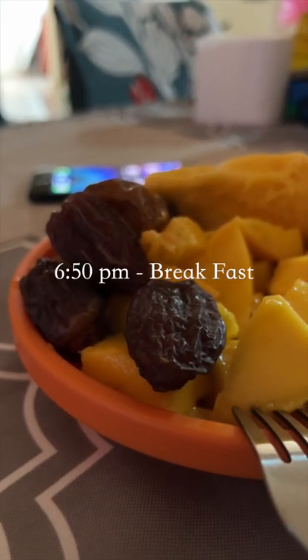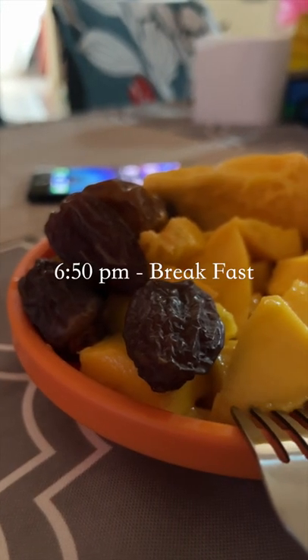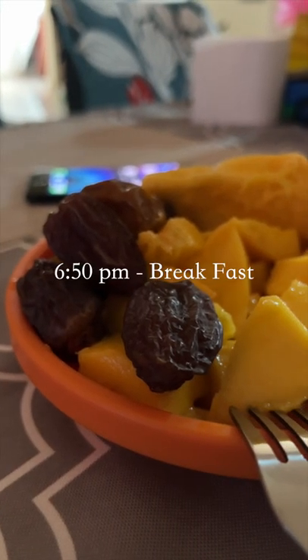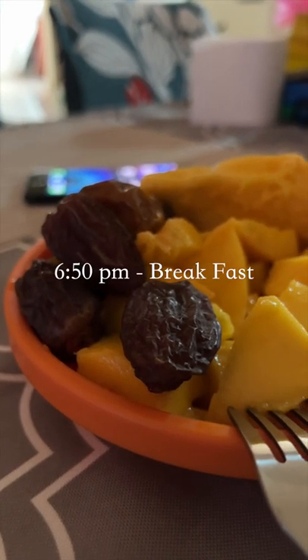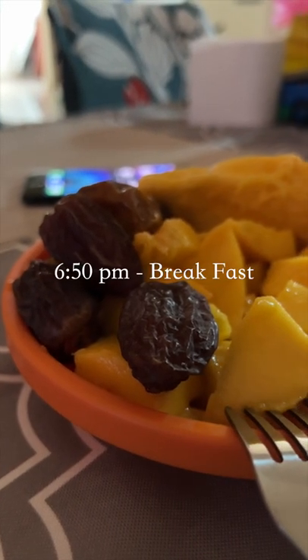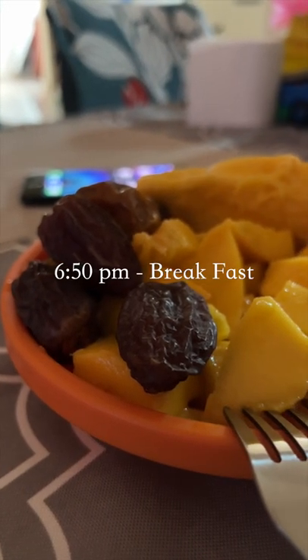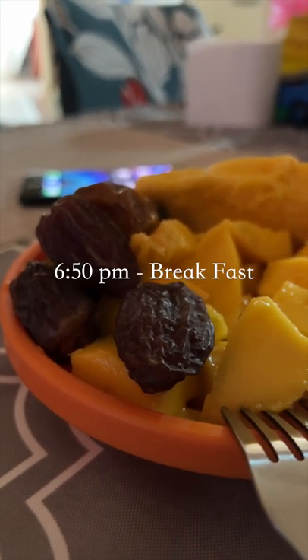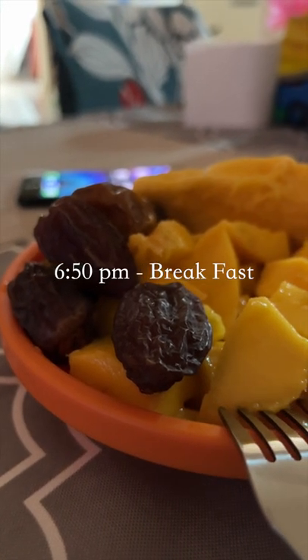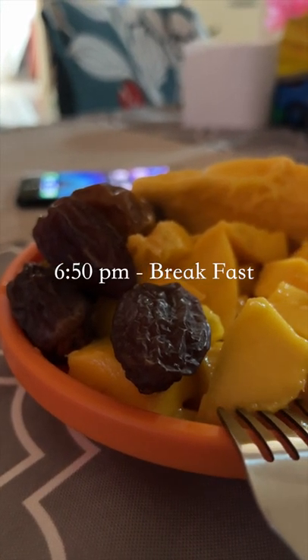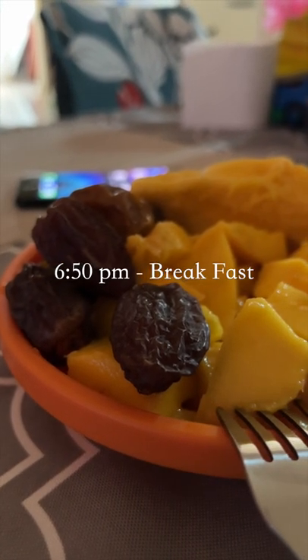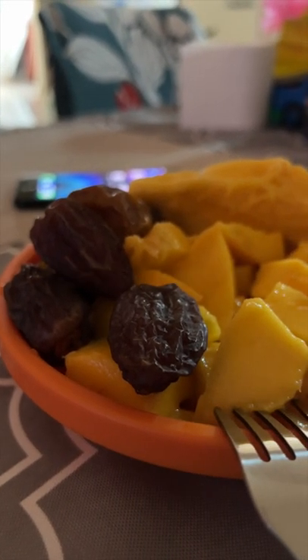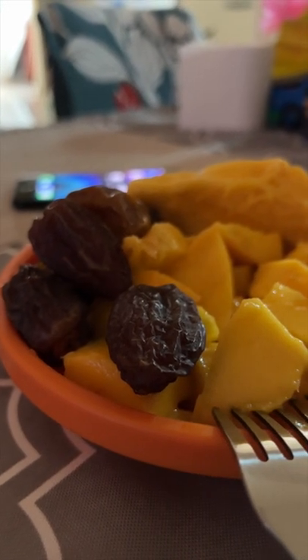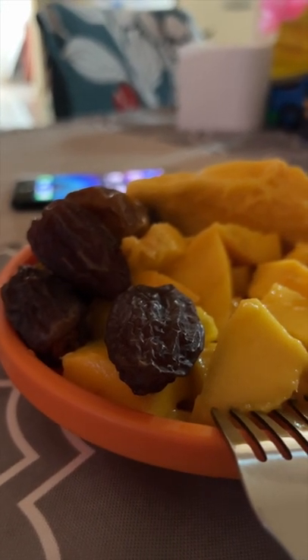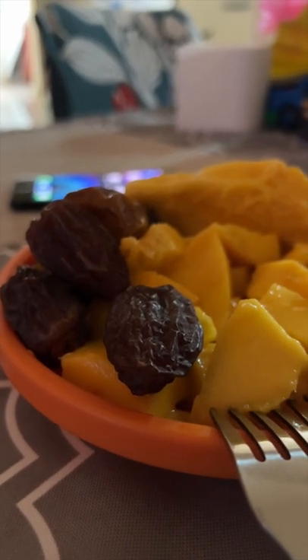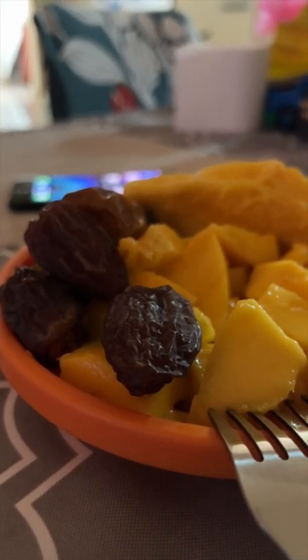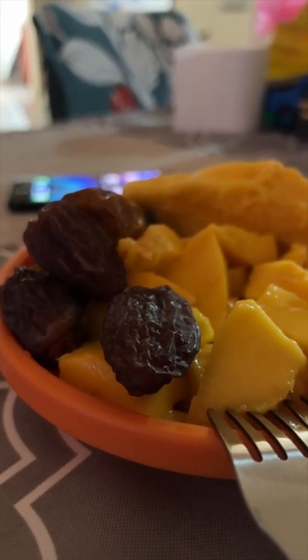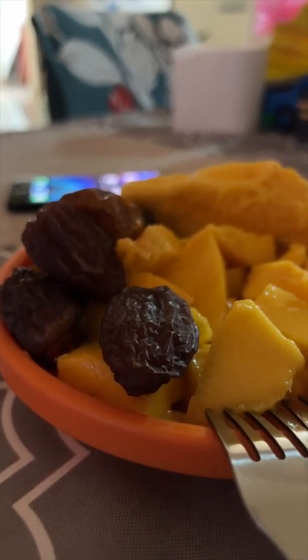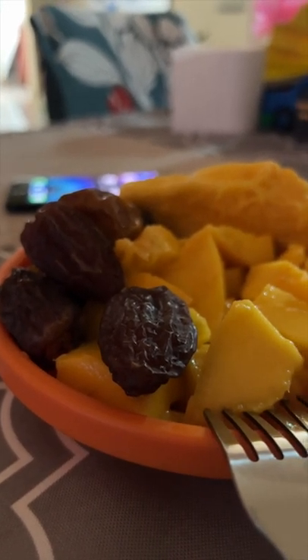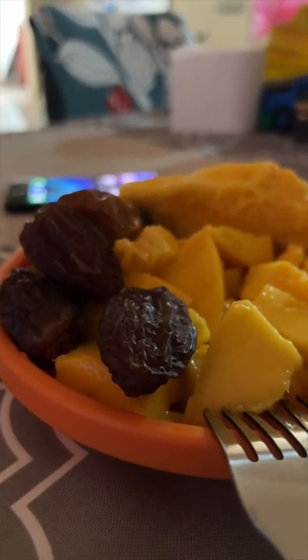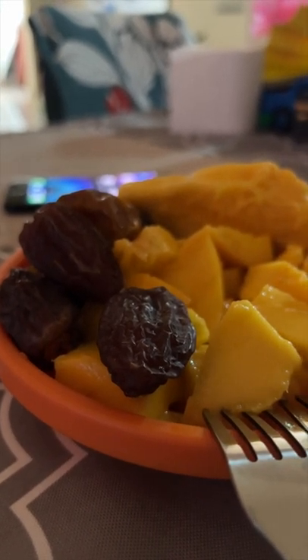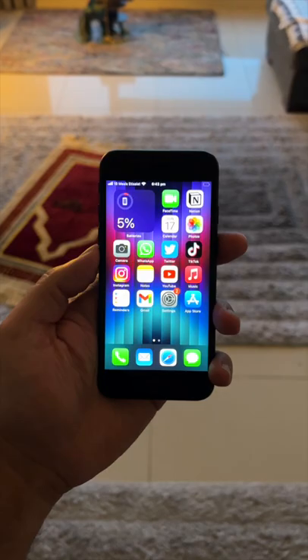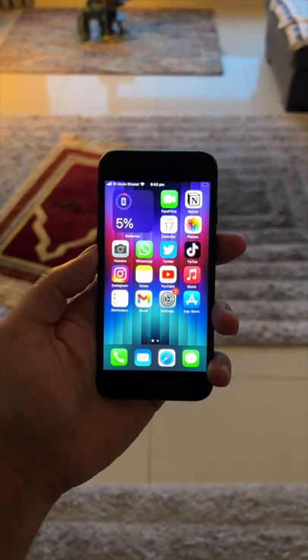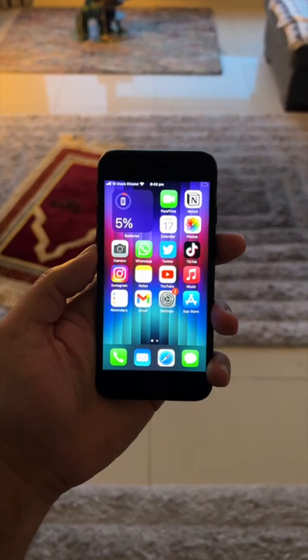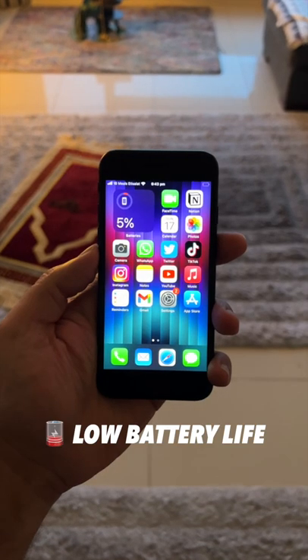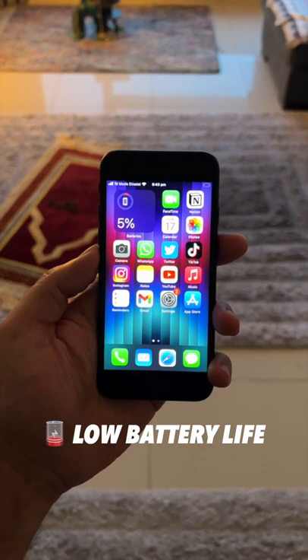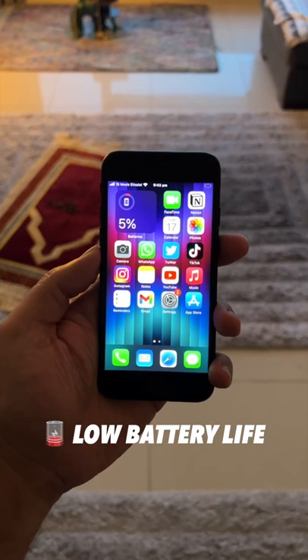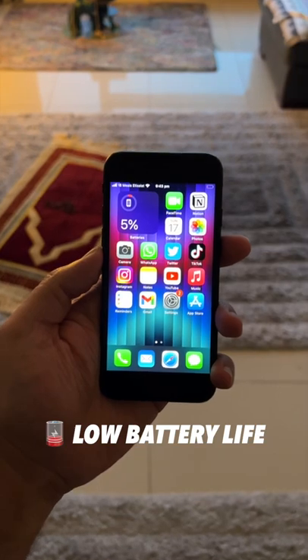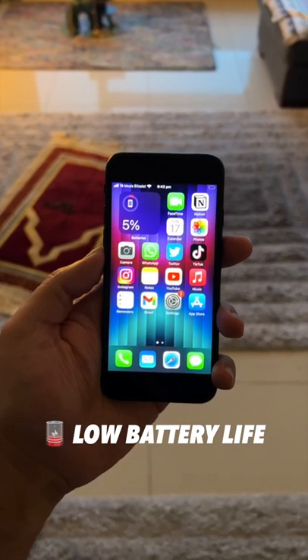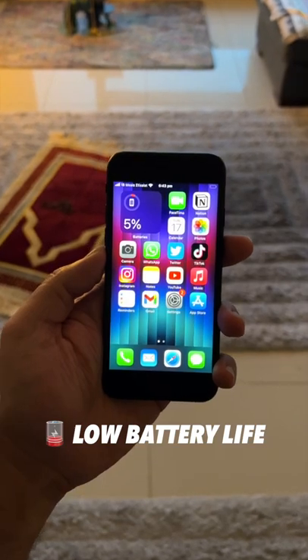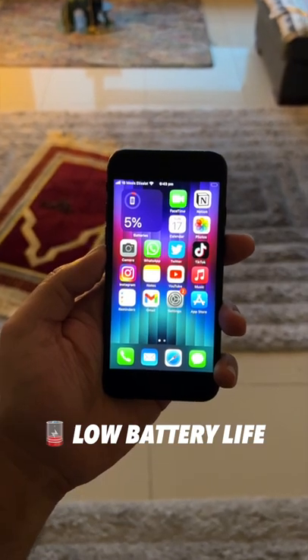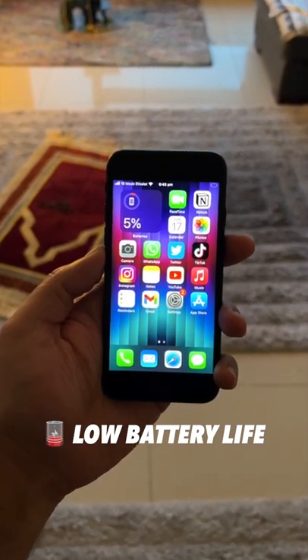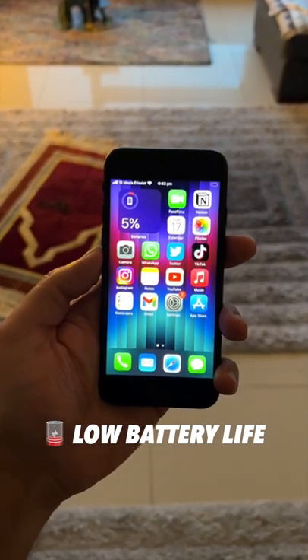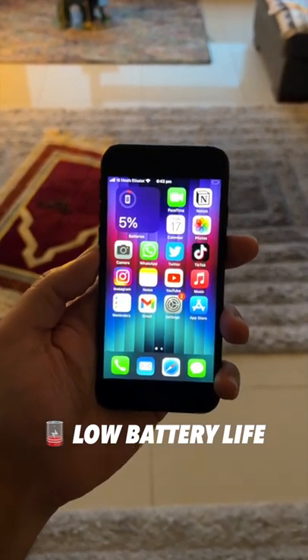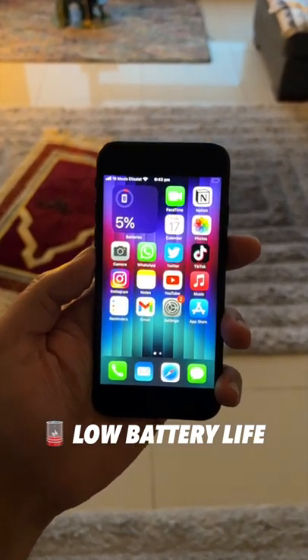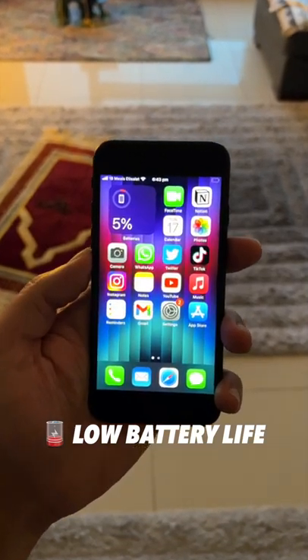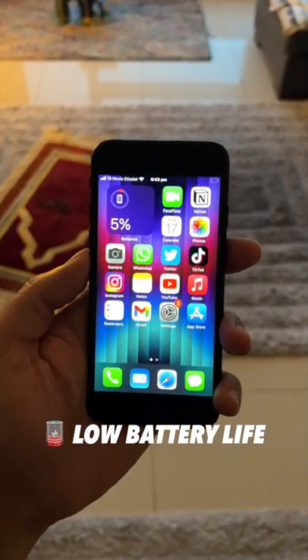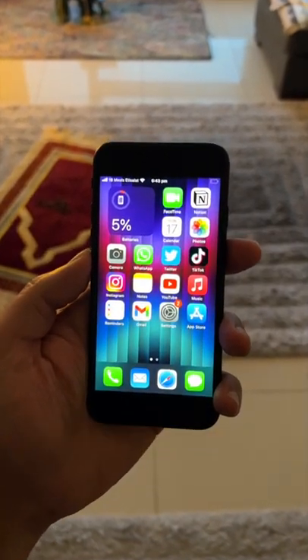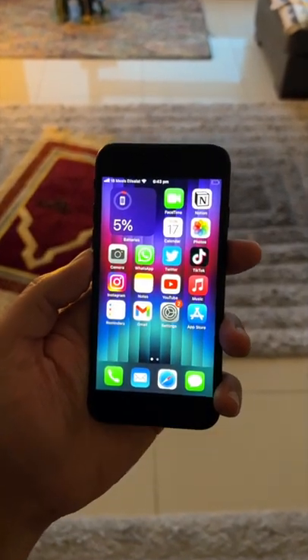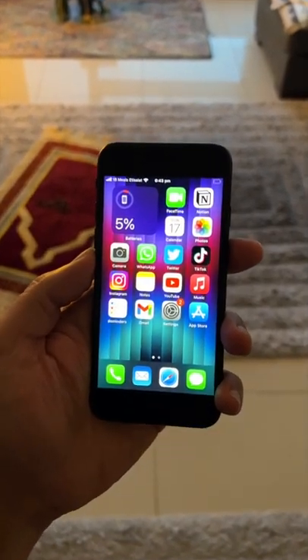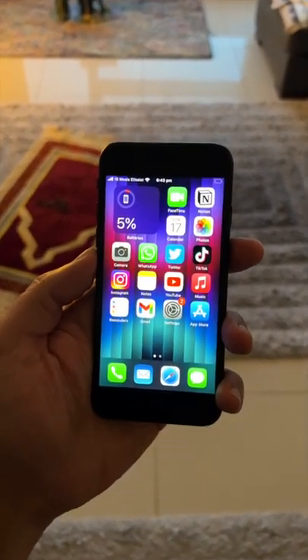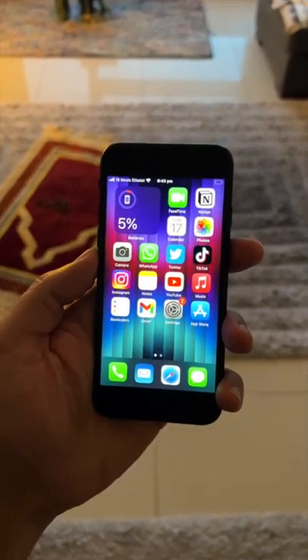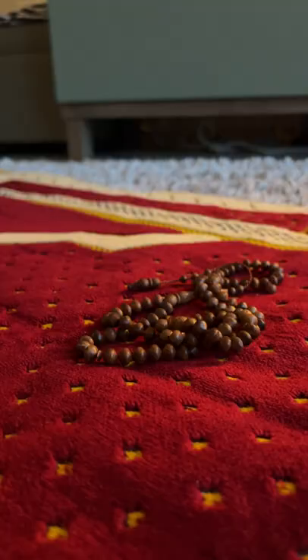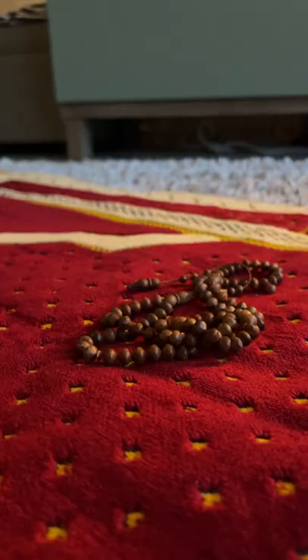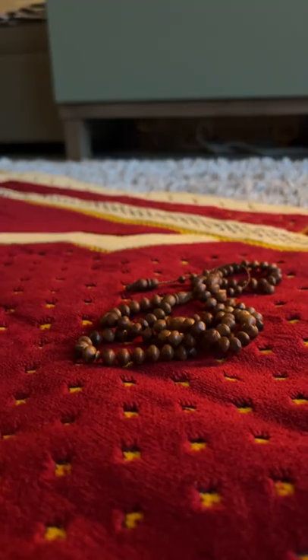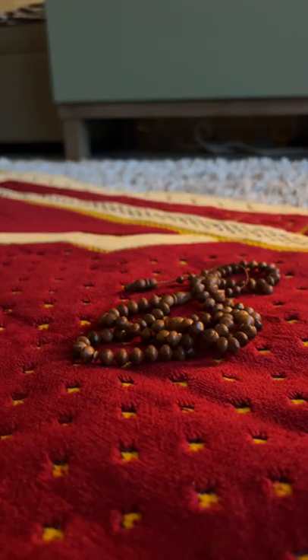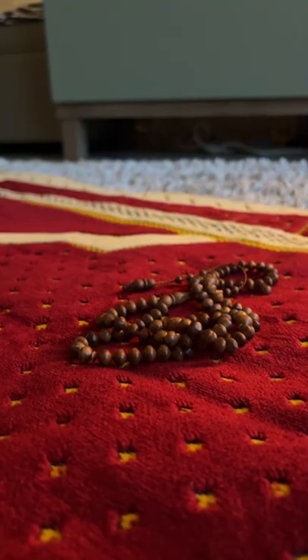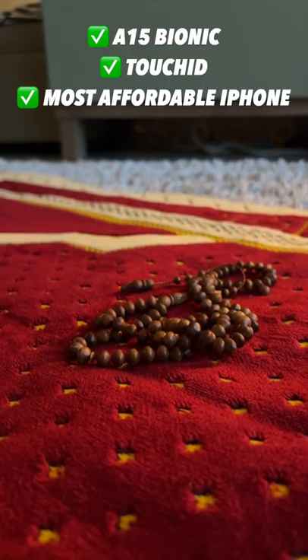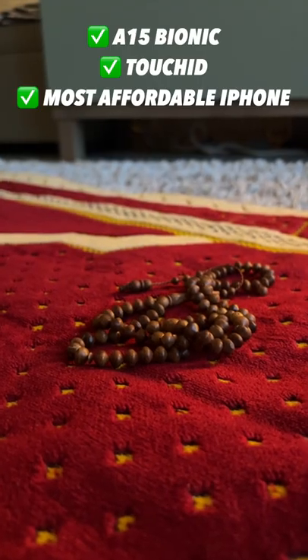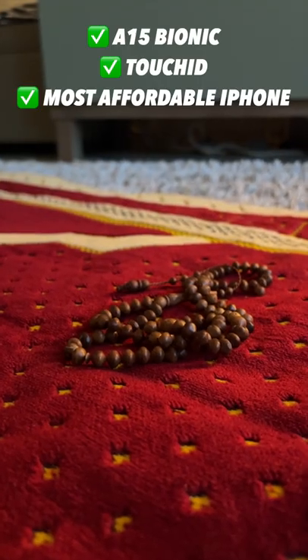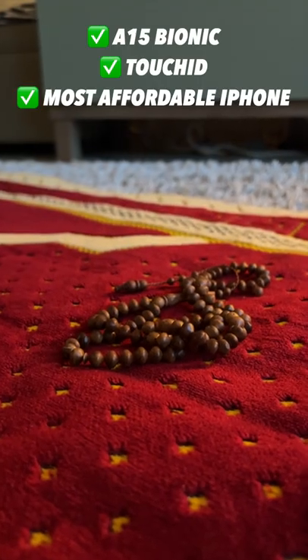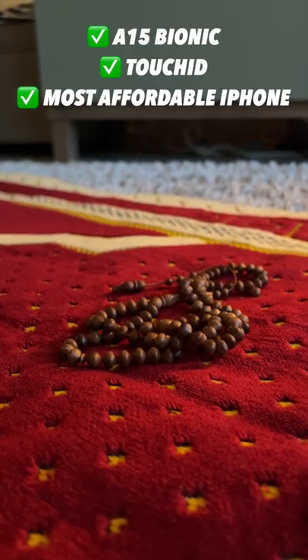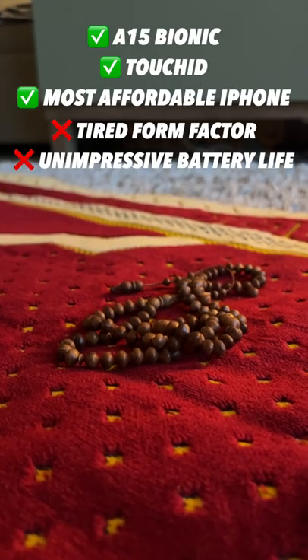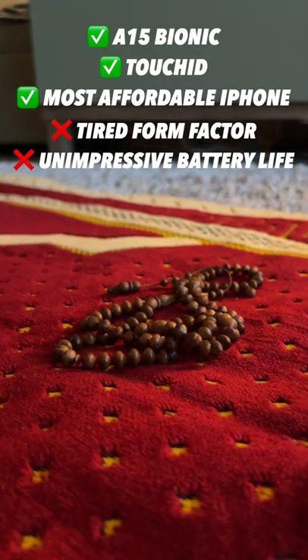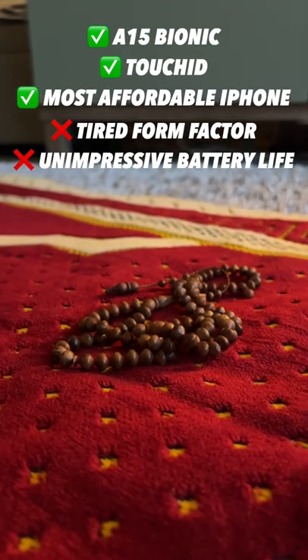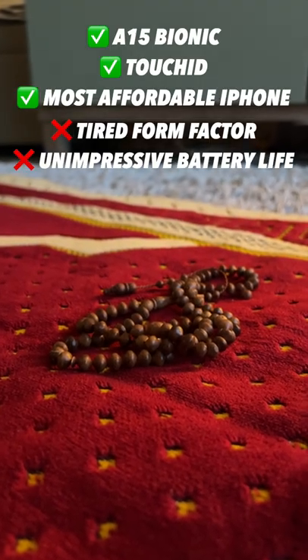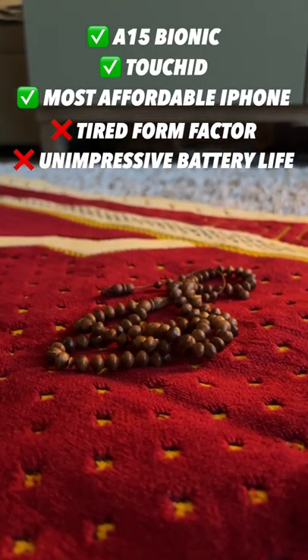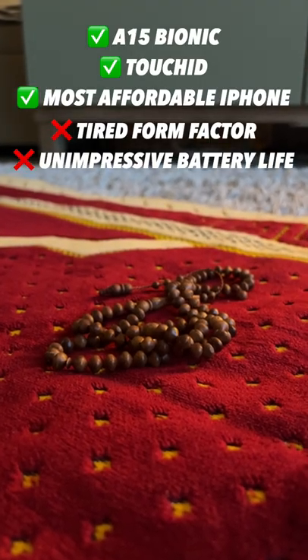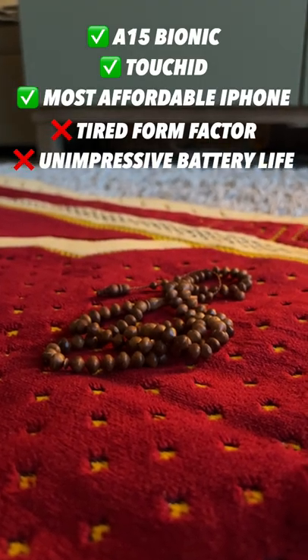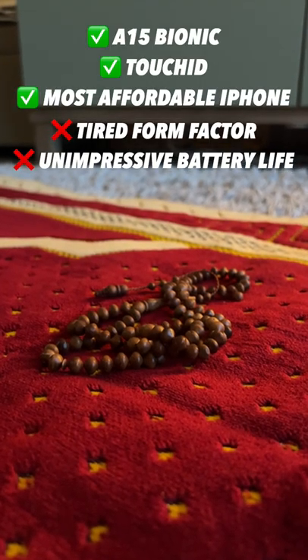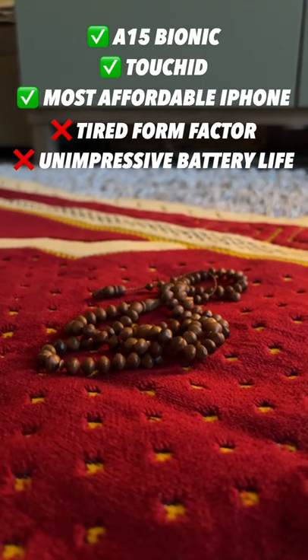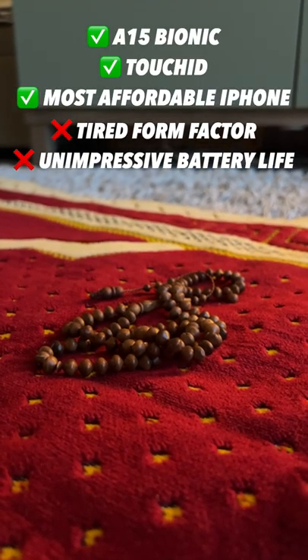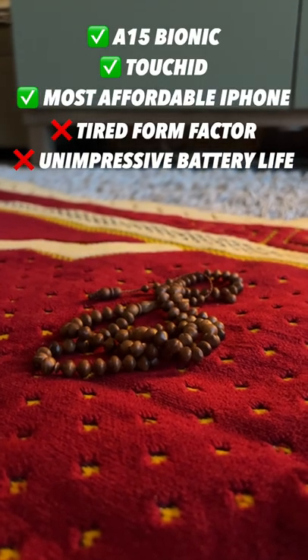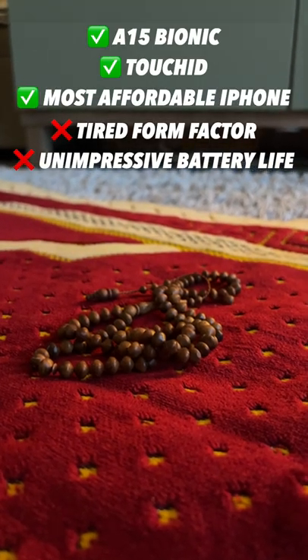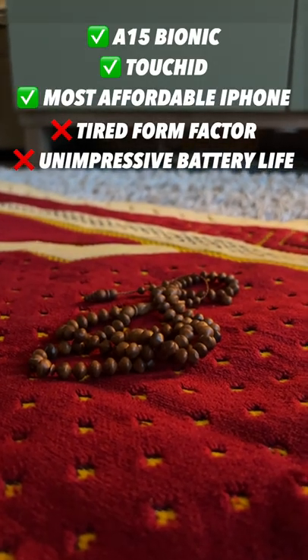It's almost time to break my fast, and at the end of the day I'm left with around 5% battery life. What do you think about the iPhone SE?